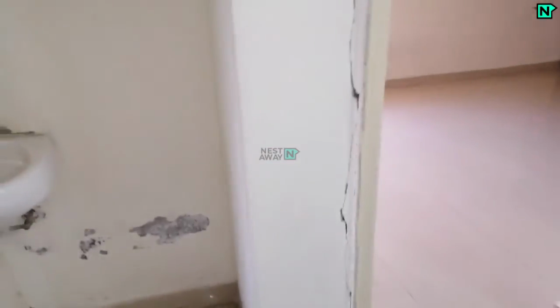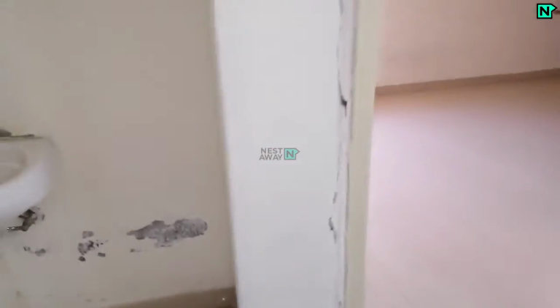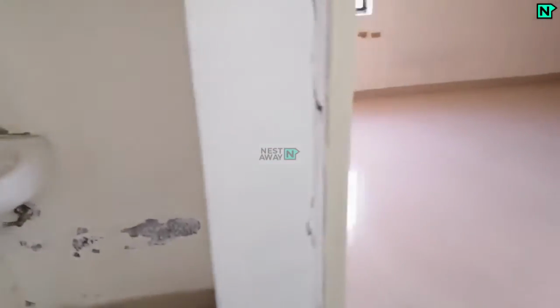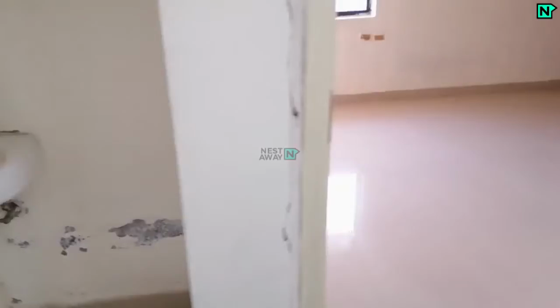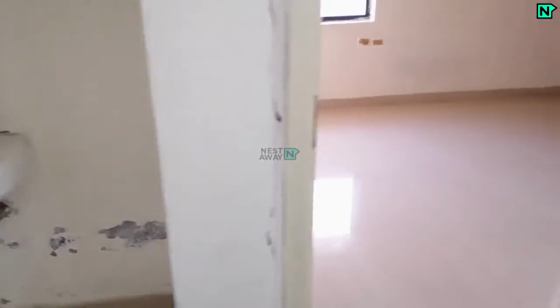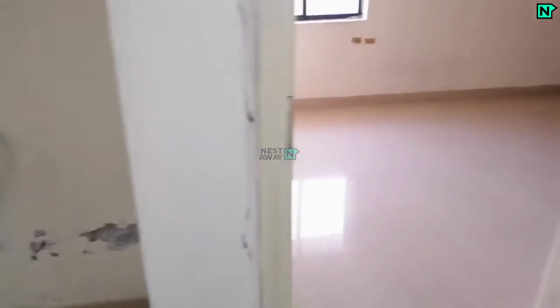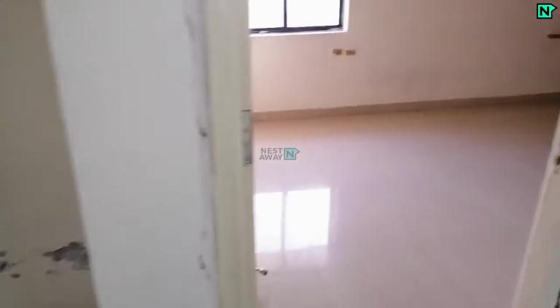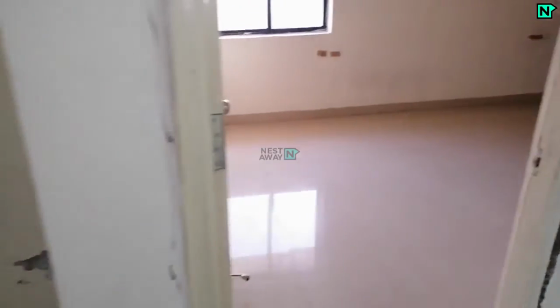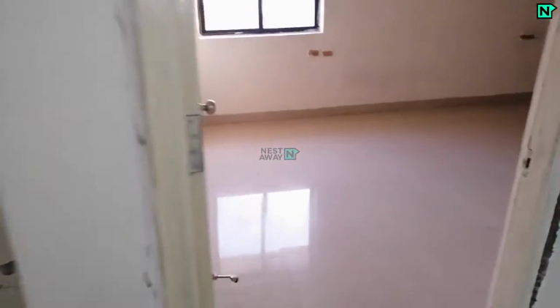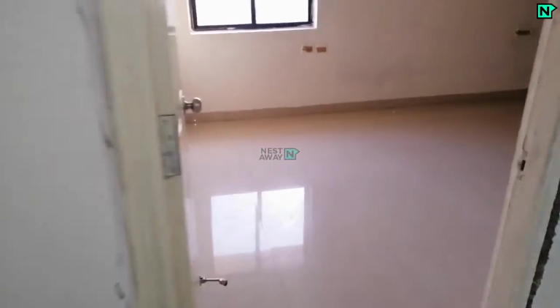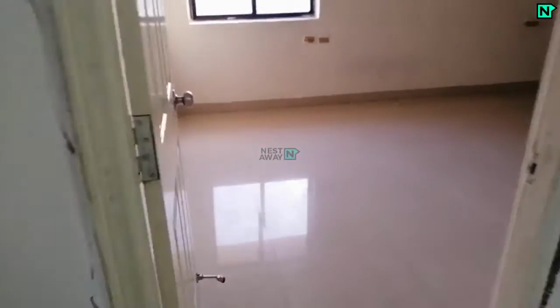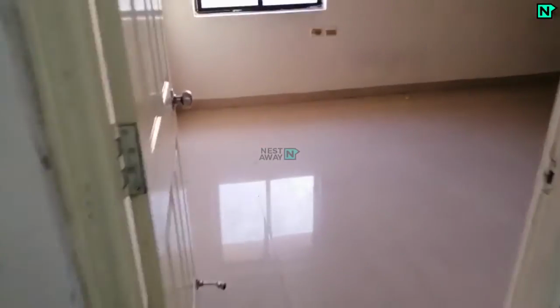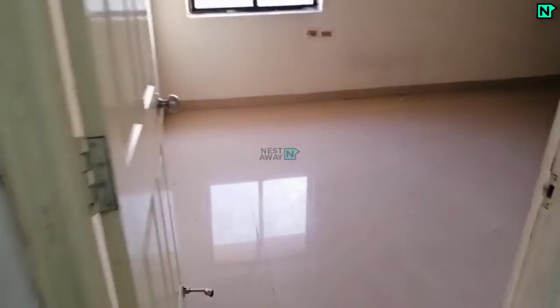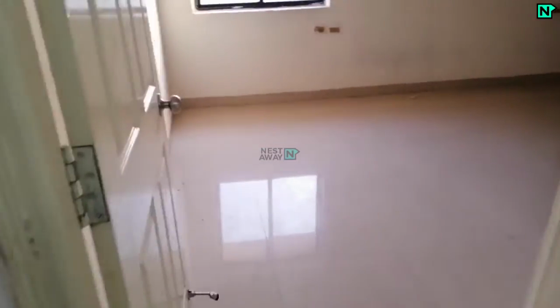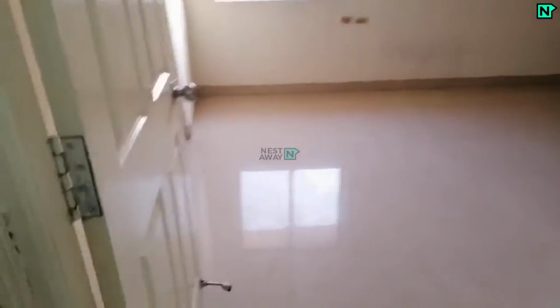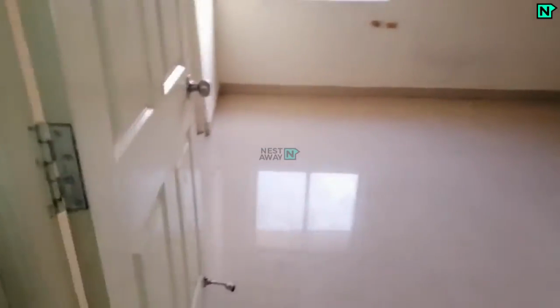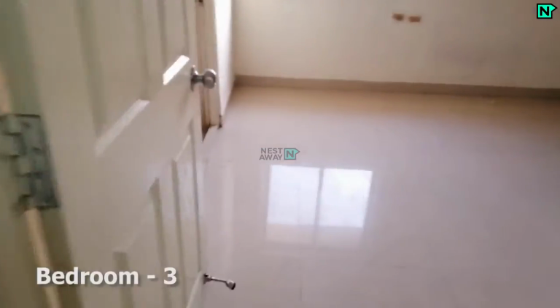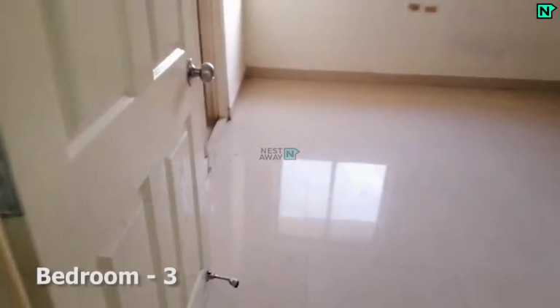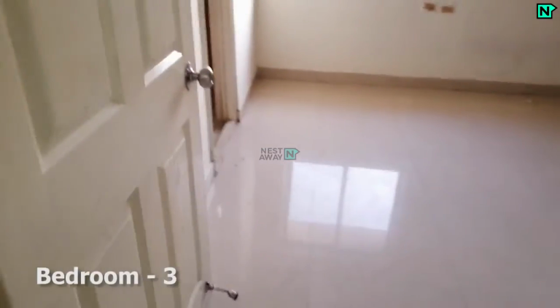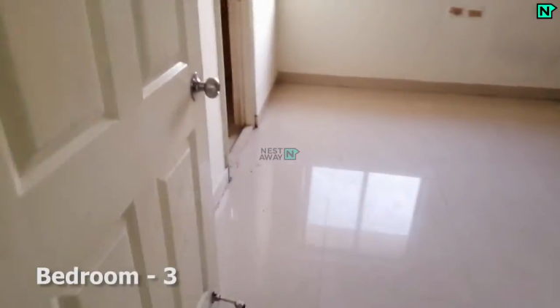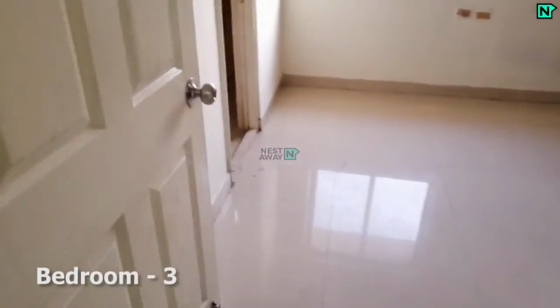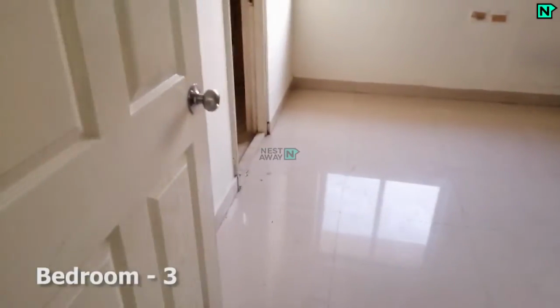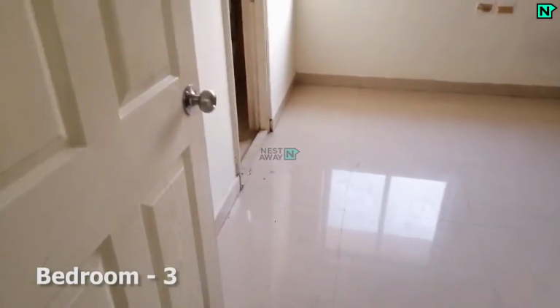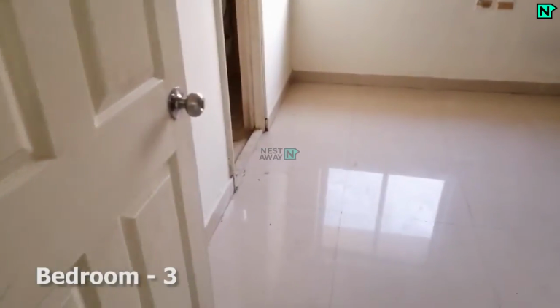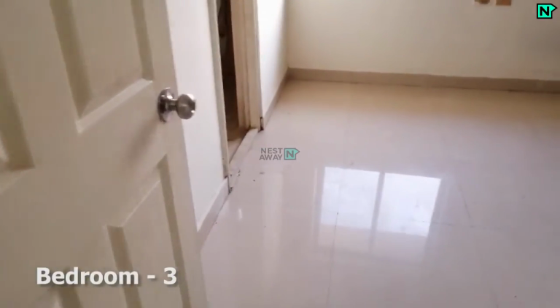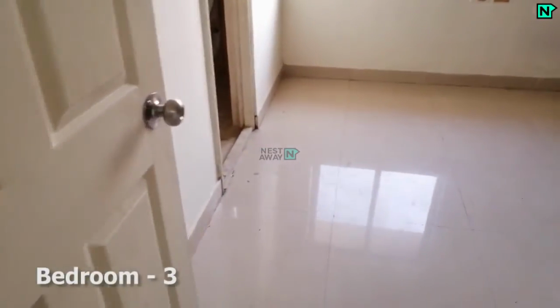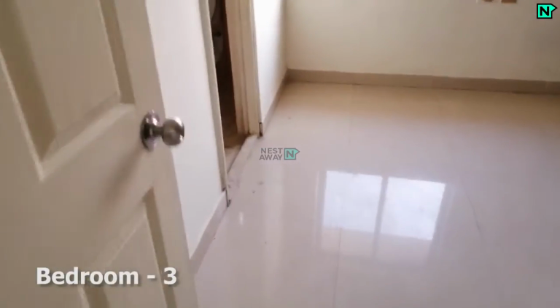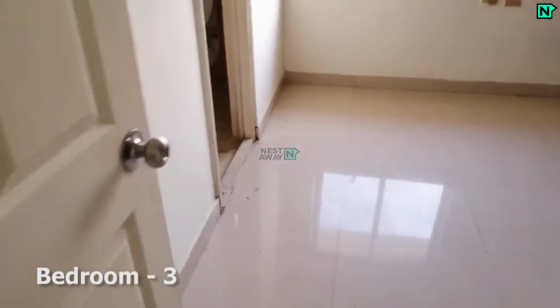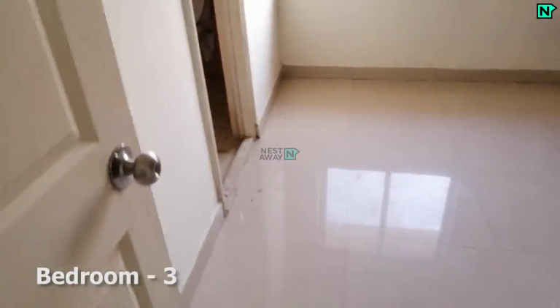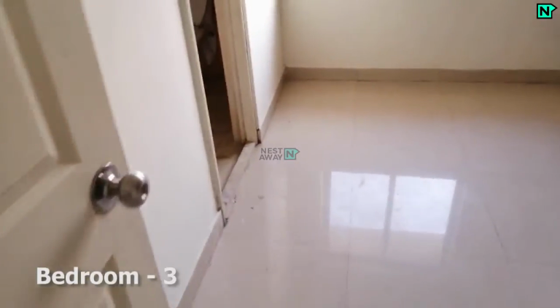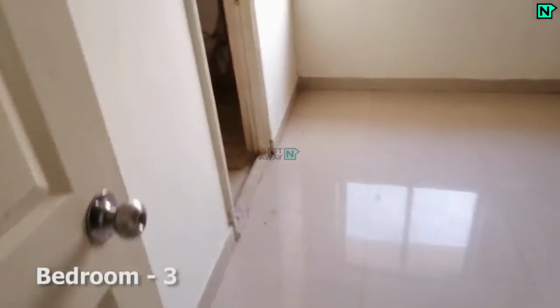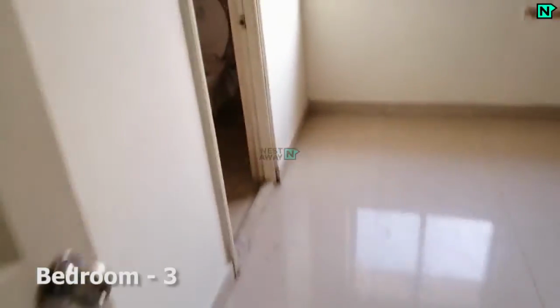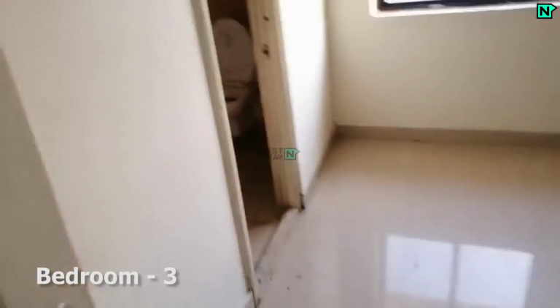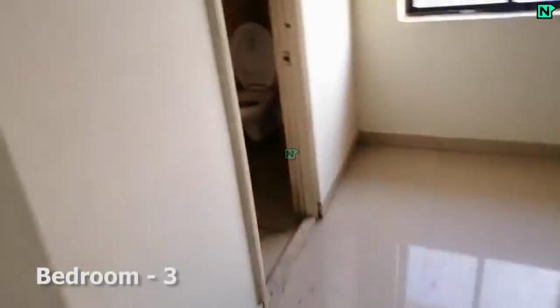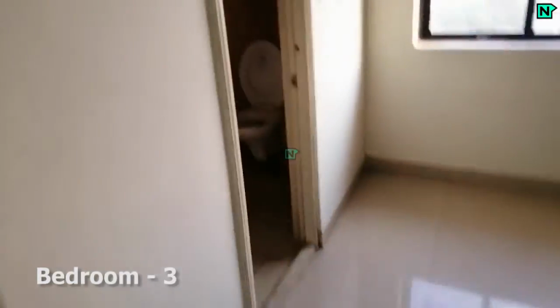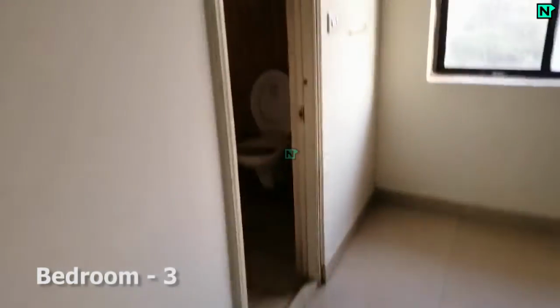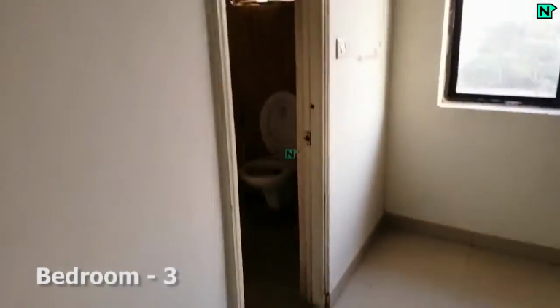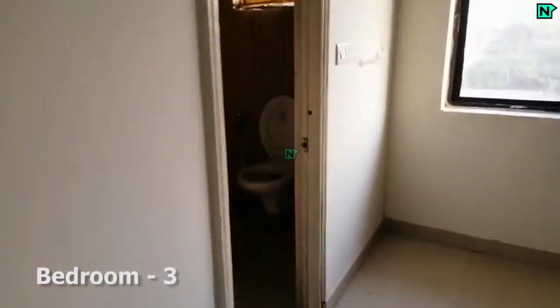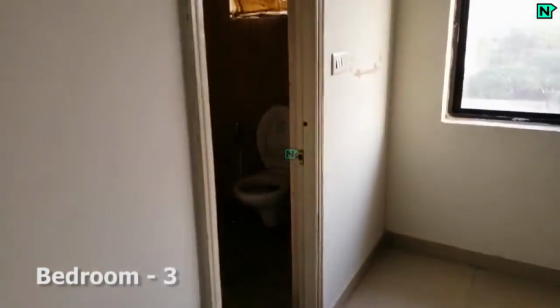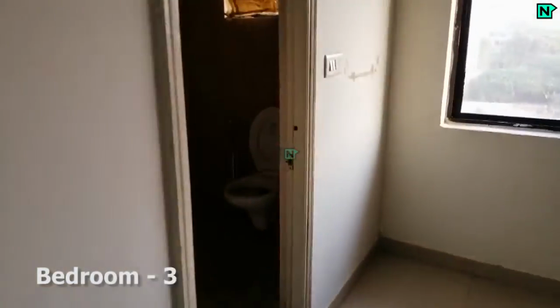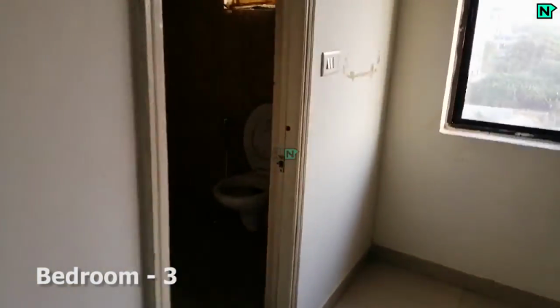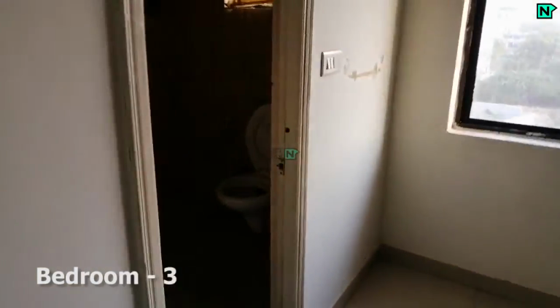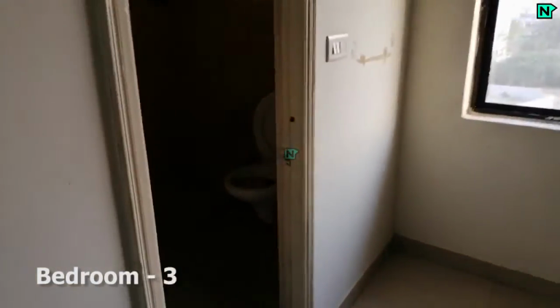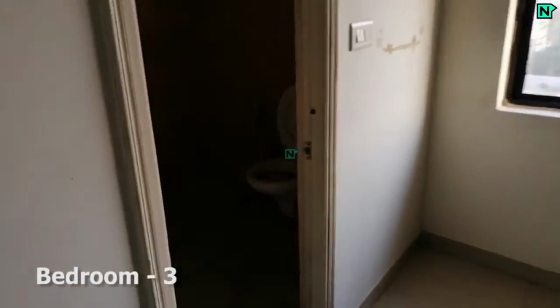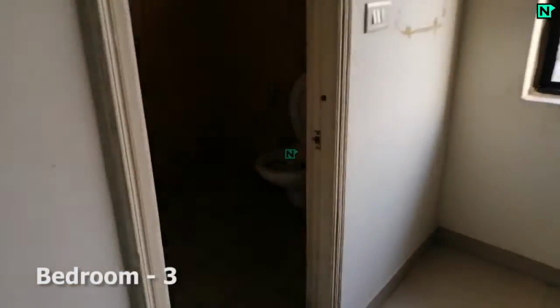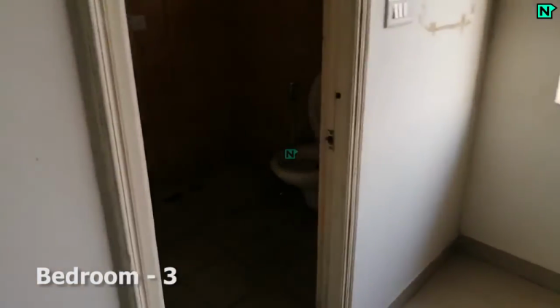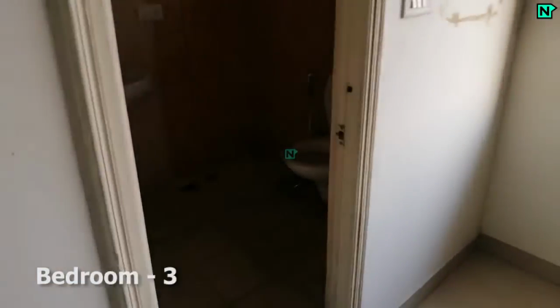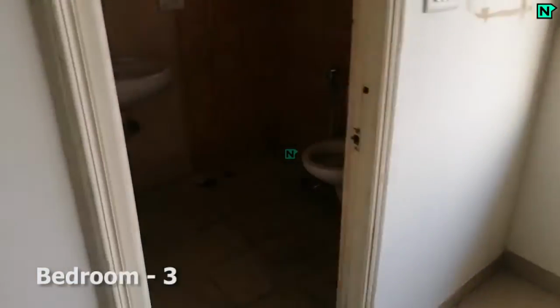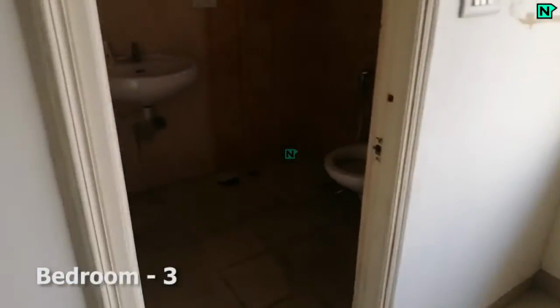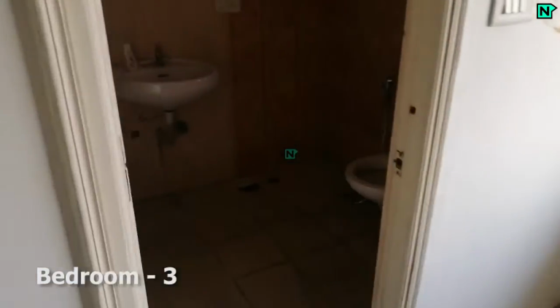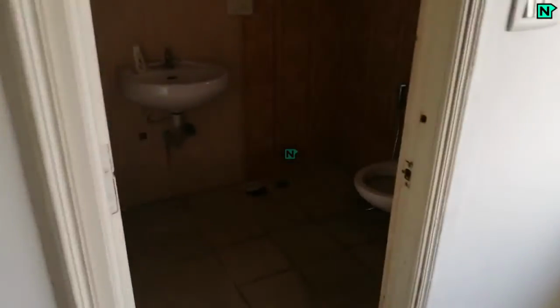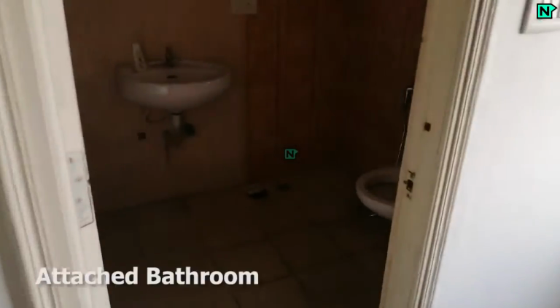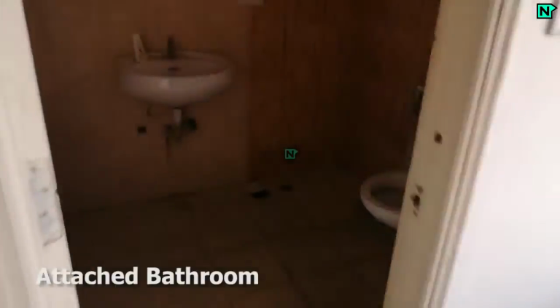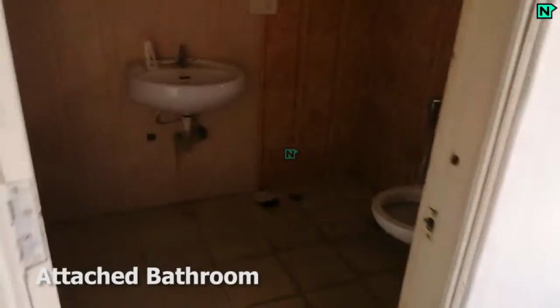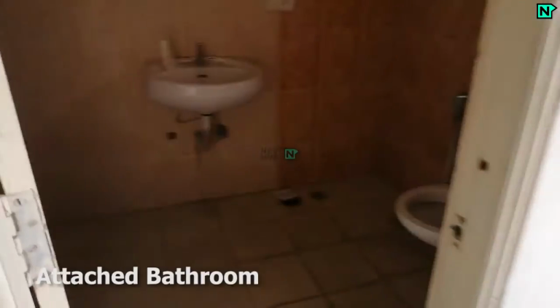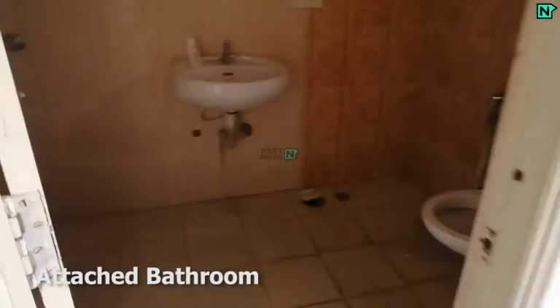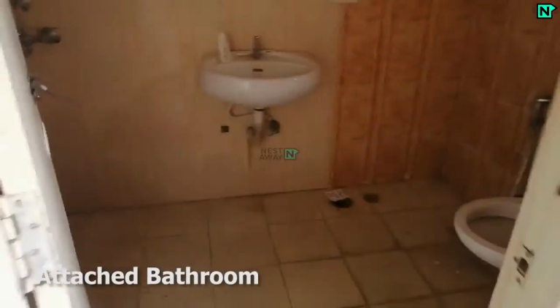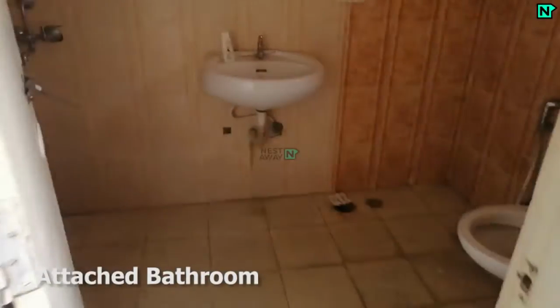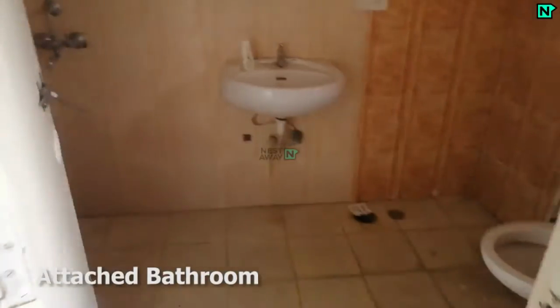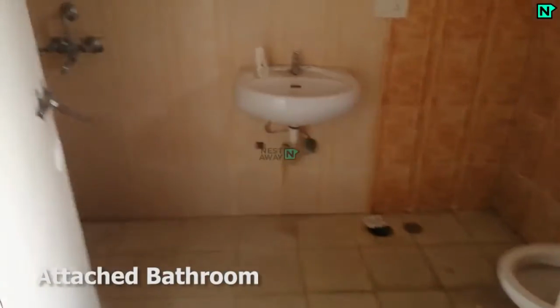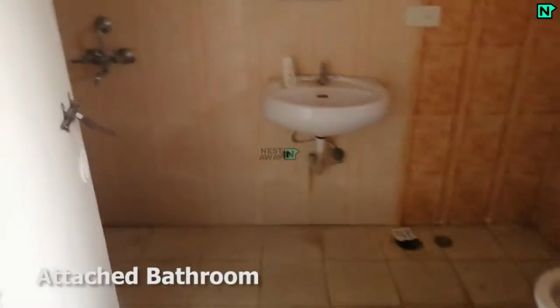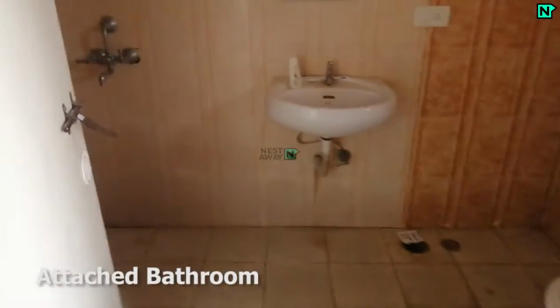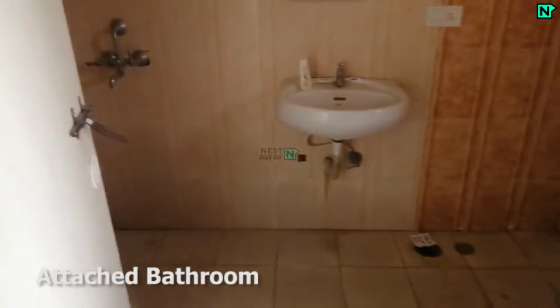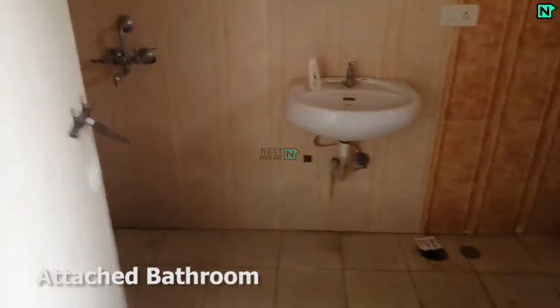This is bedroom three. This bedroom comes with an attached bathroom. The attached bathroom comes with a western type toilet.